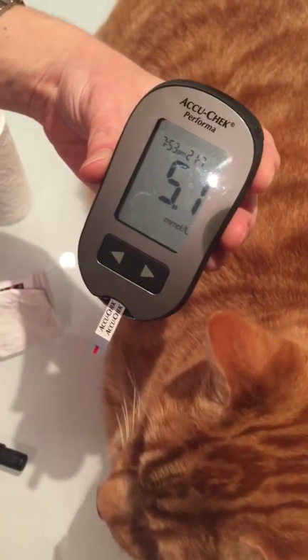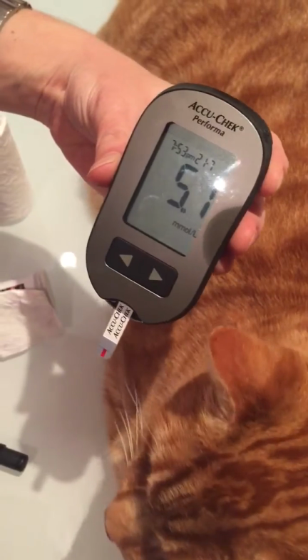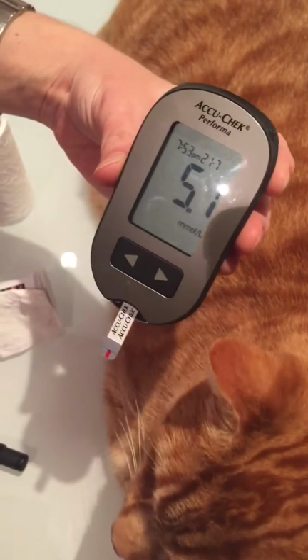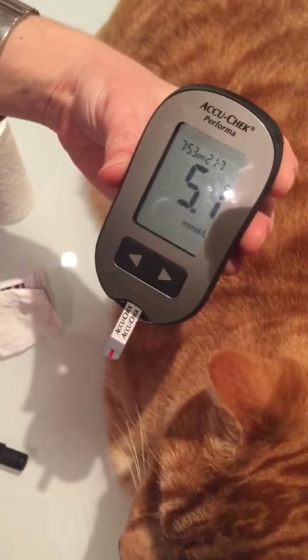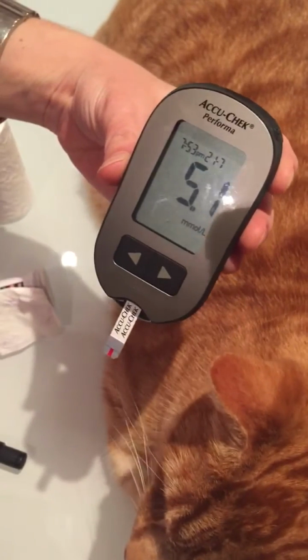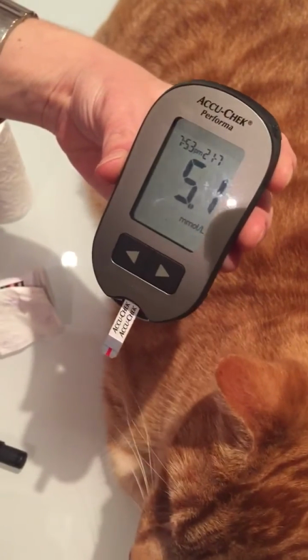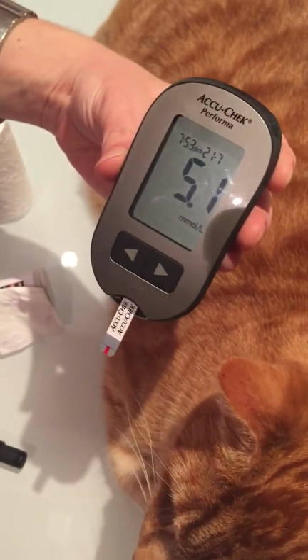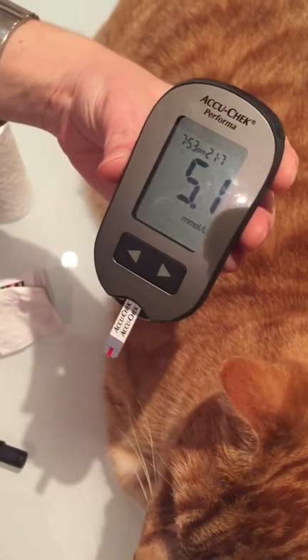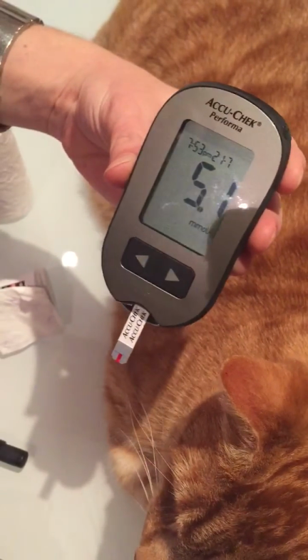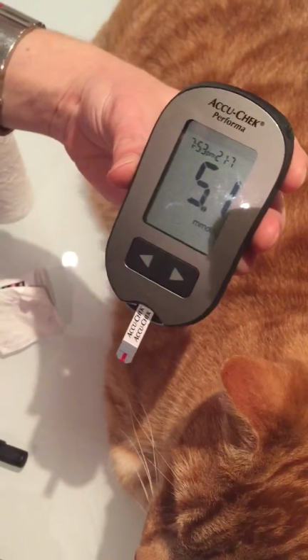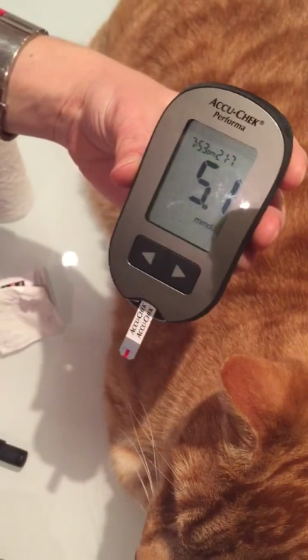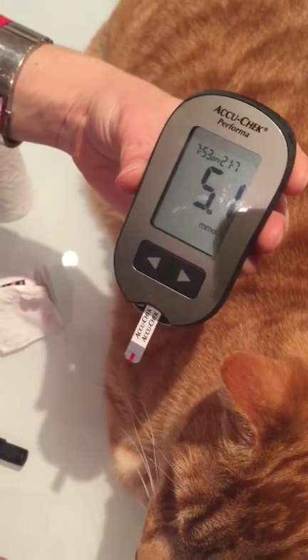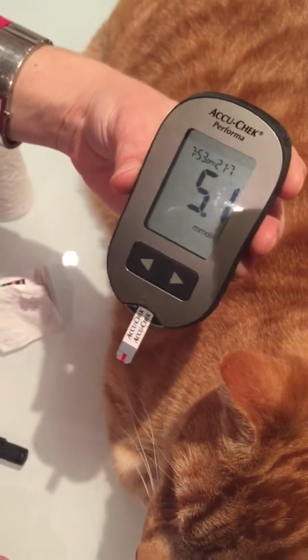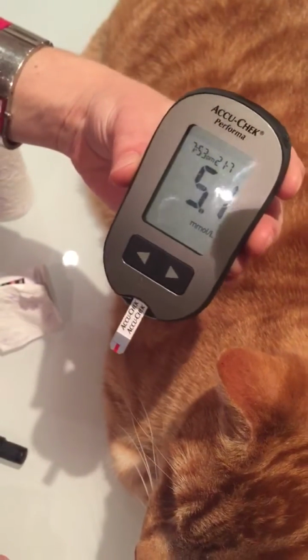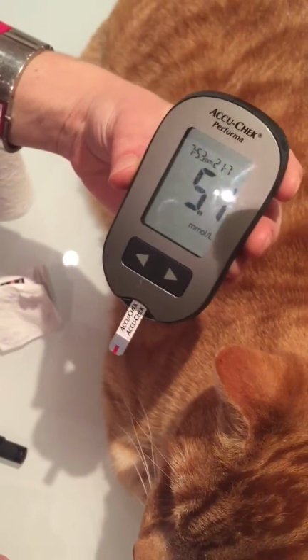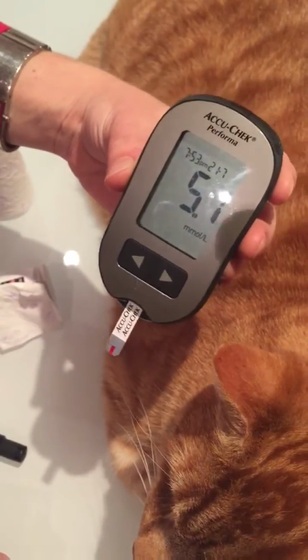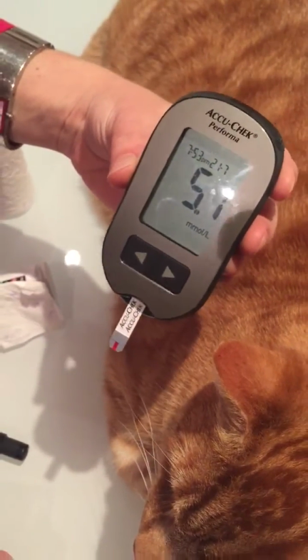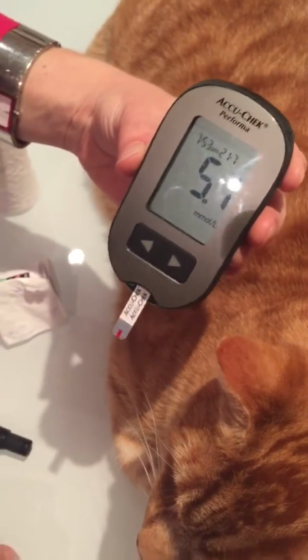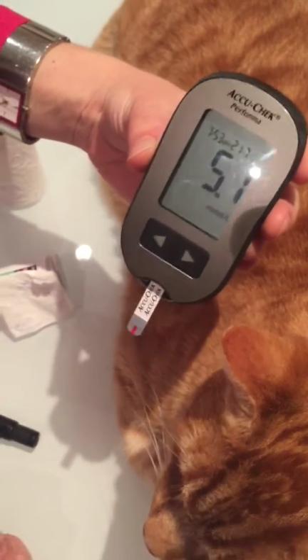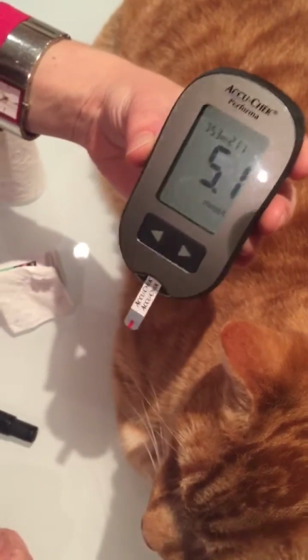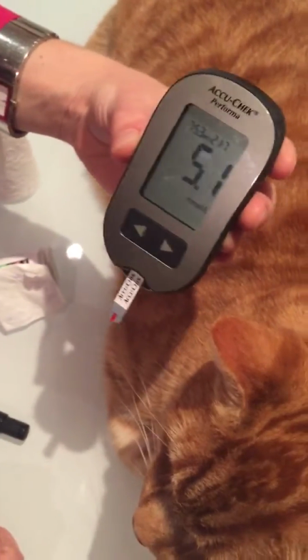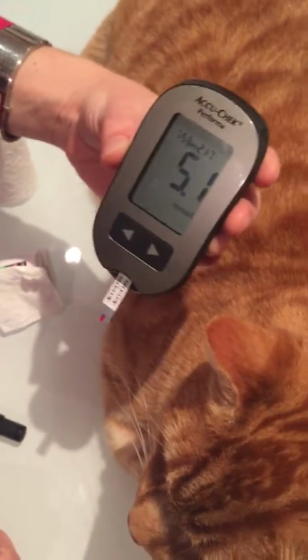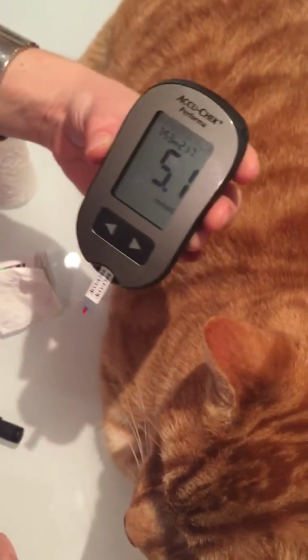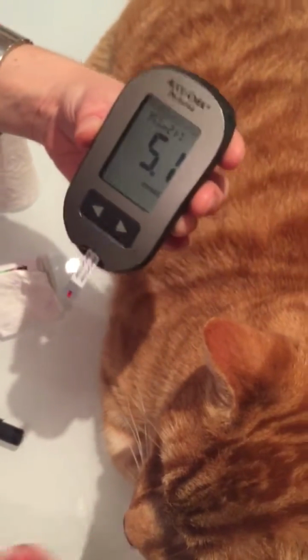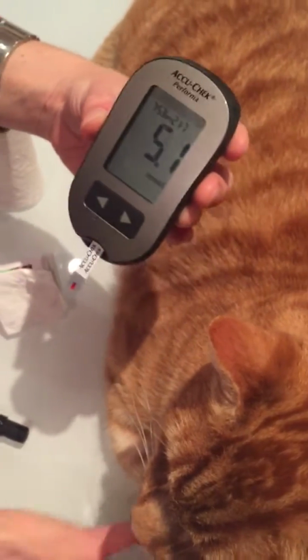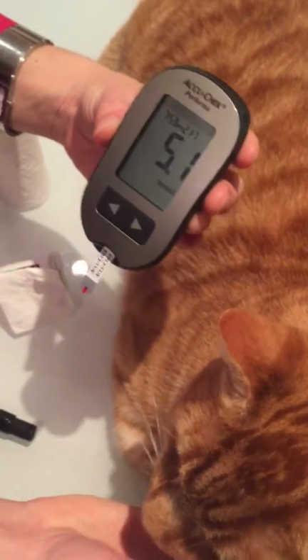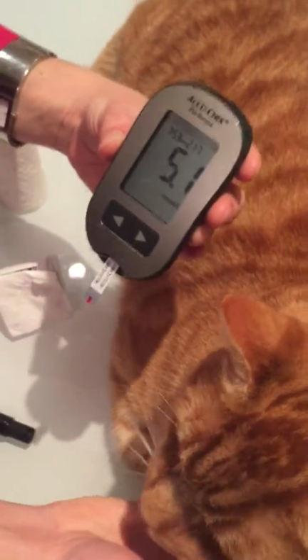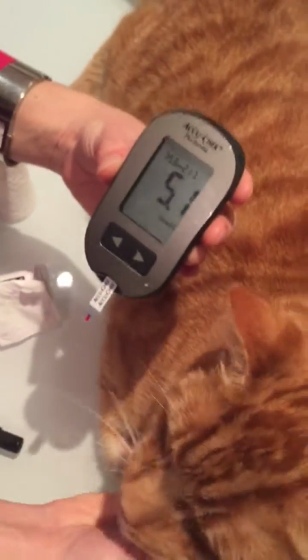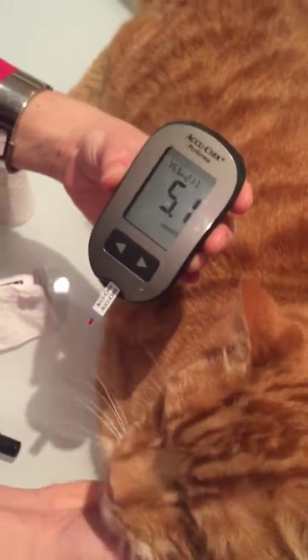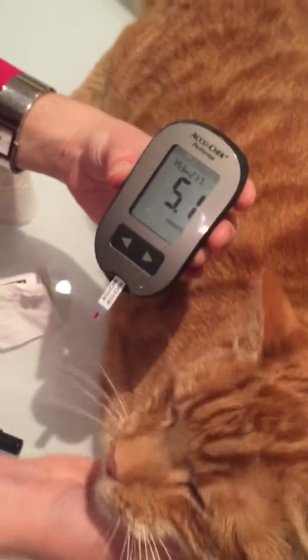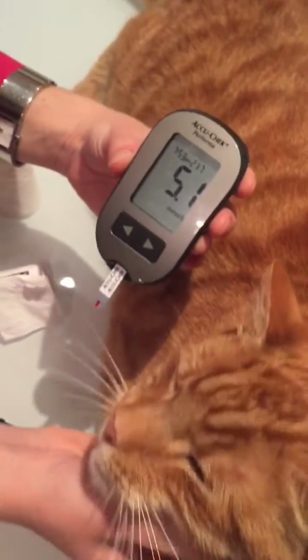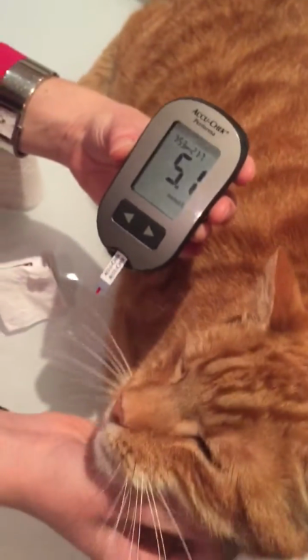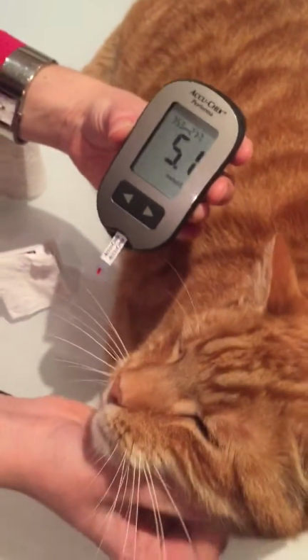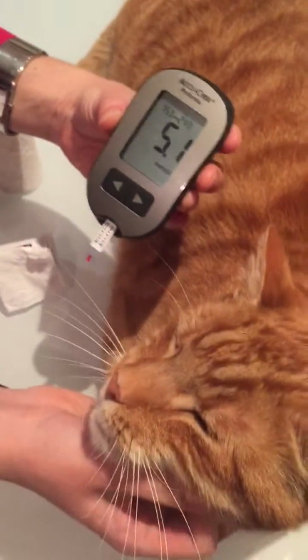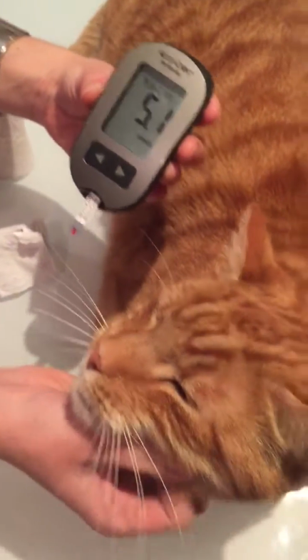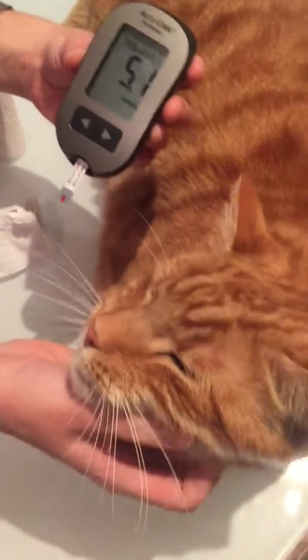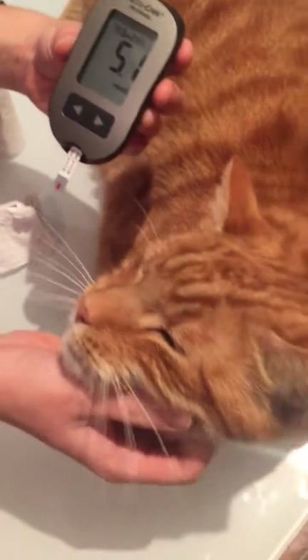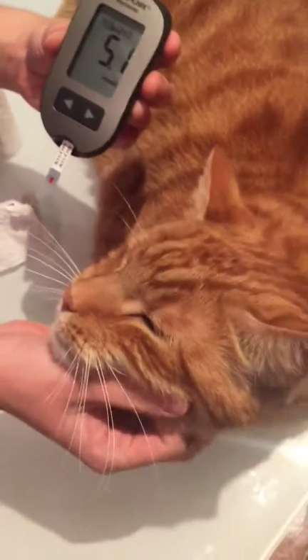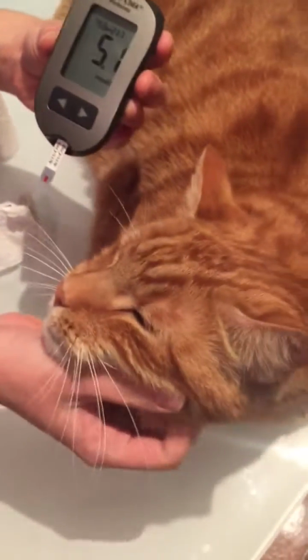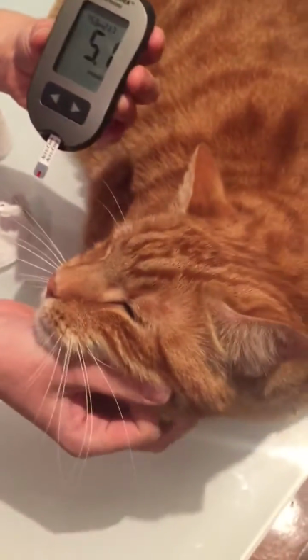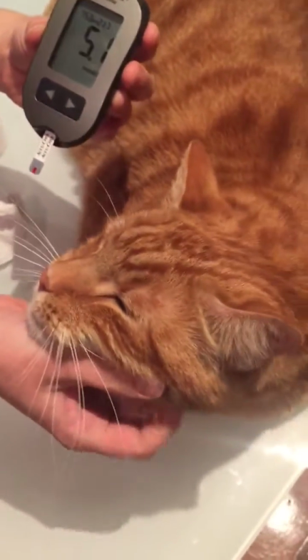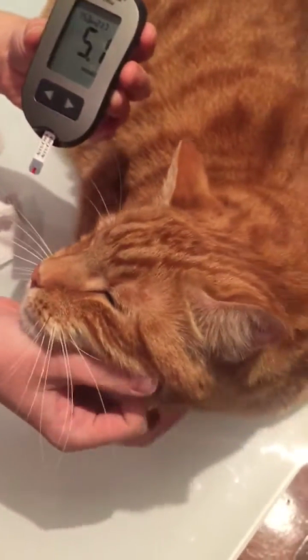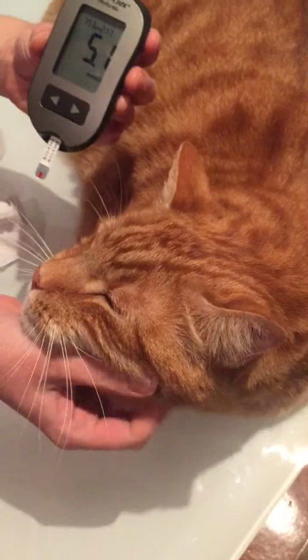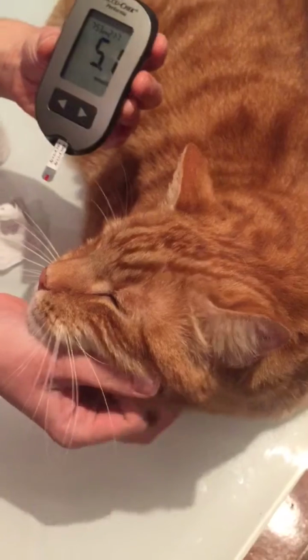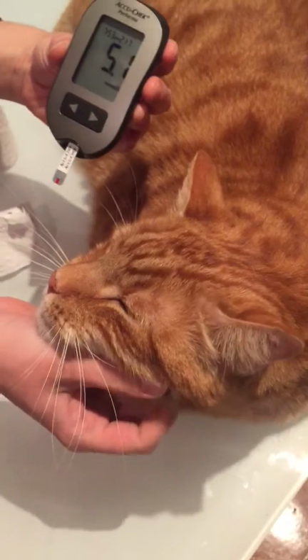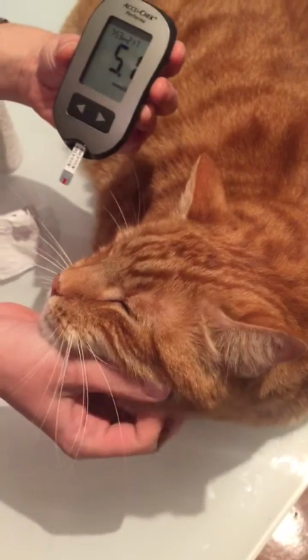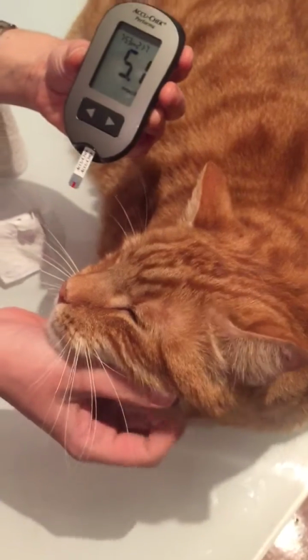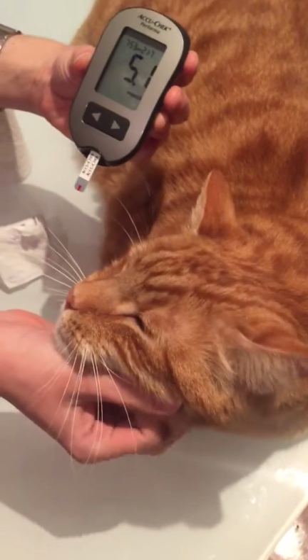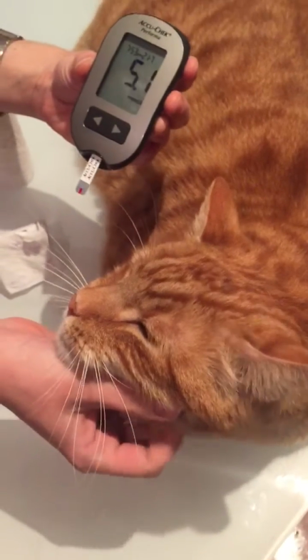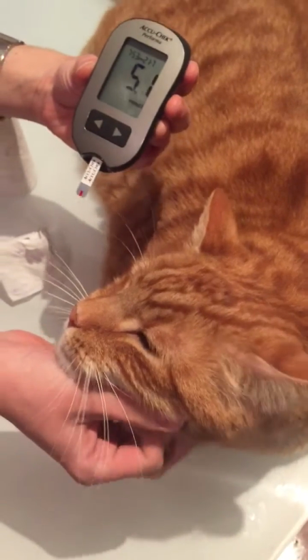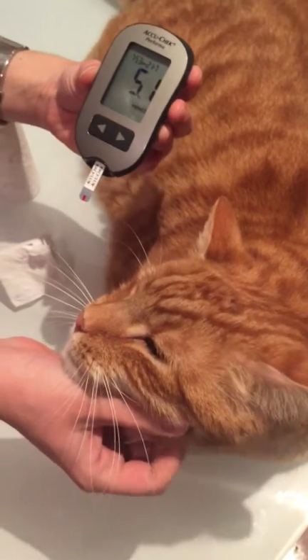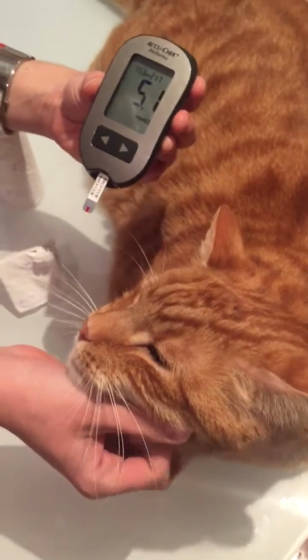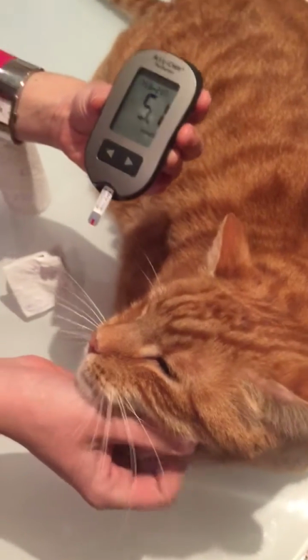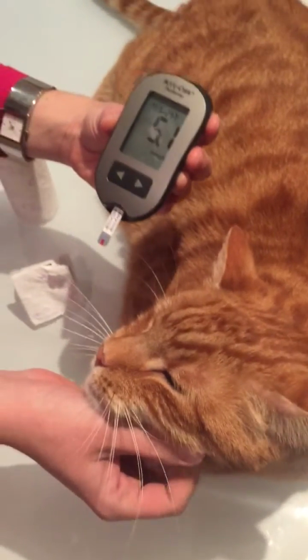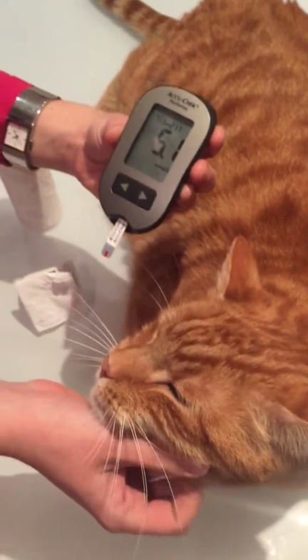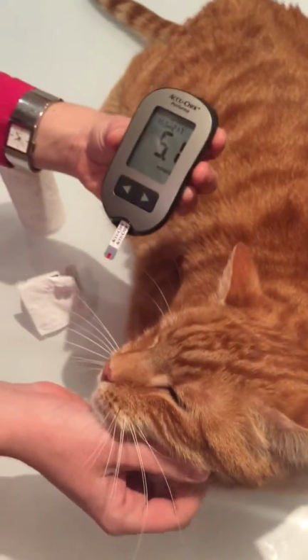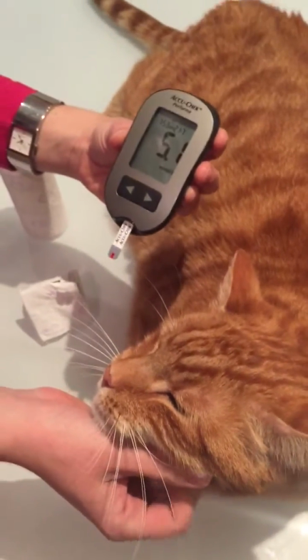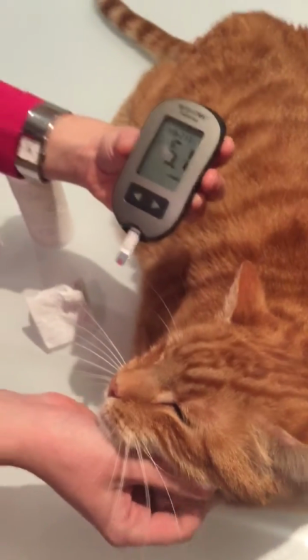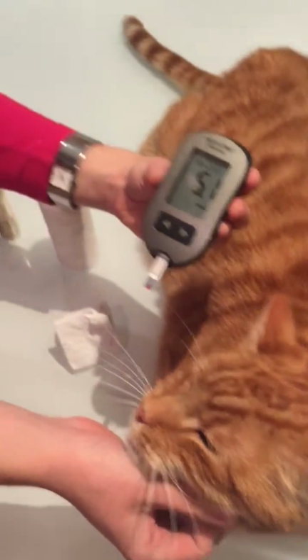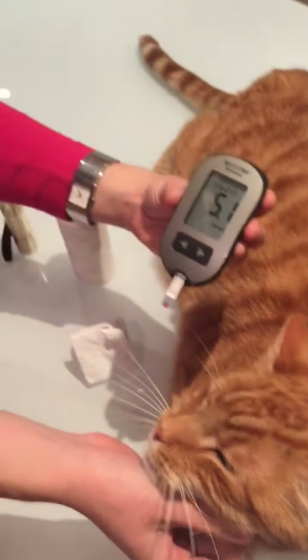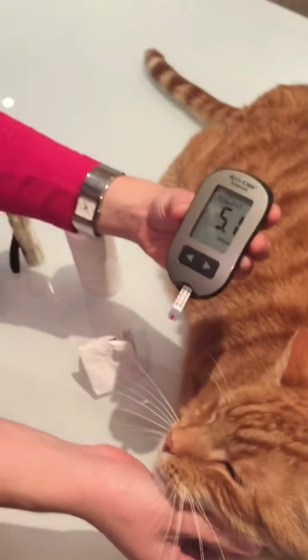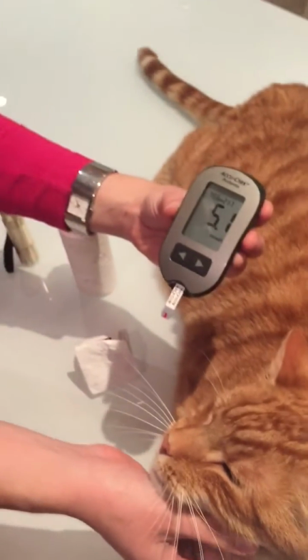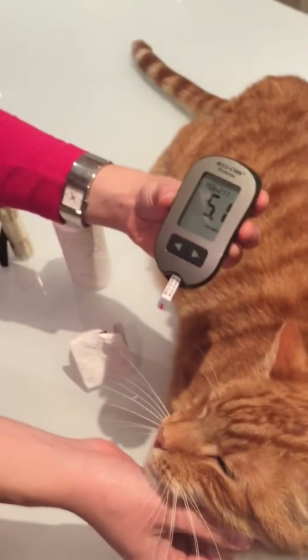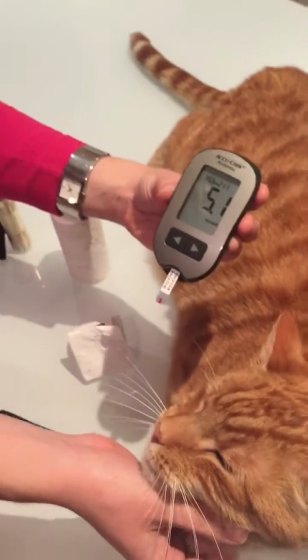Wow, he has a great result tonight. Good boy! And that's it. Thank you.